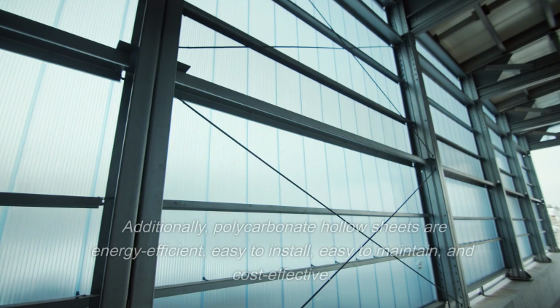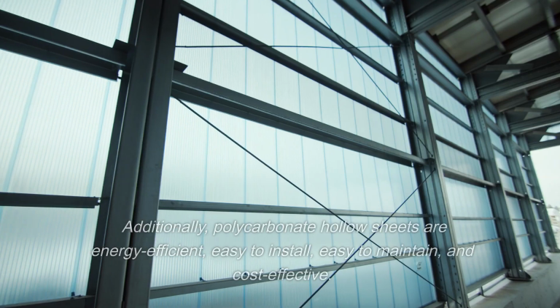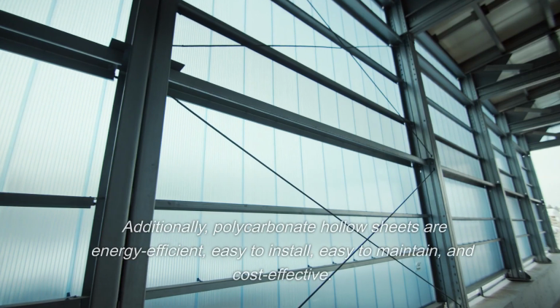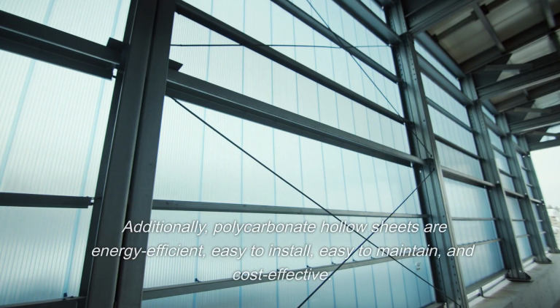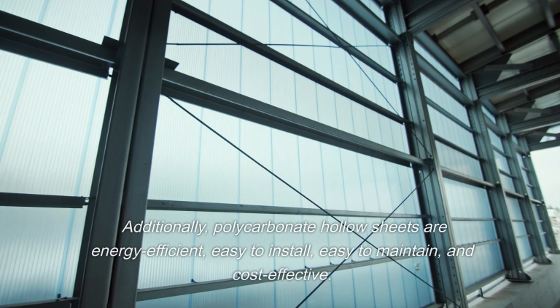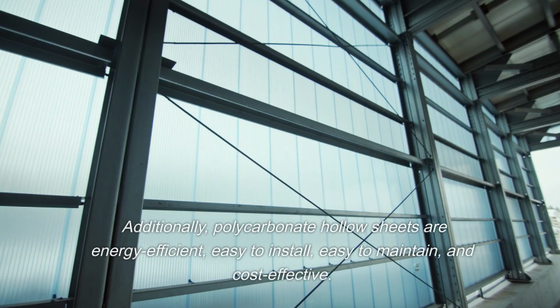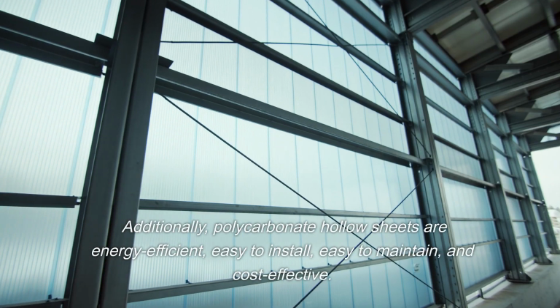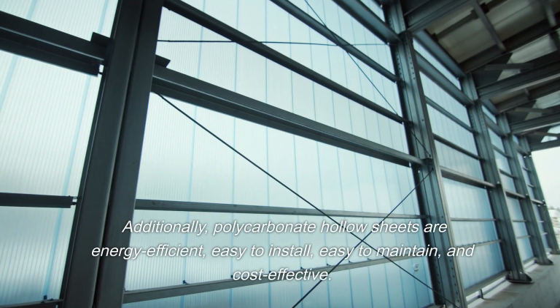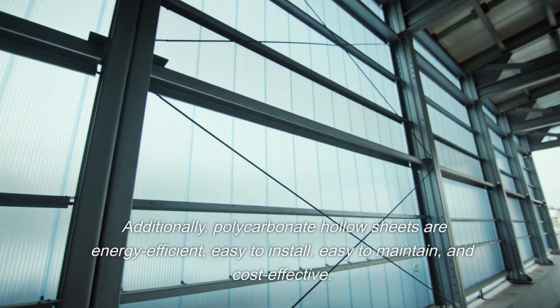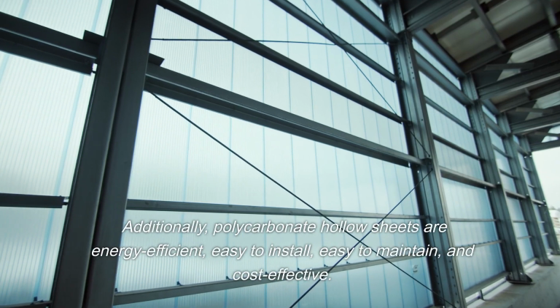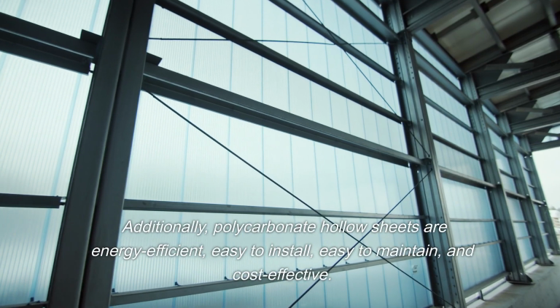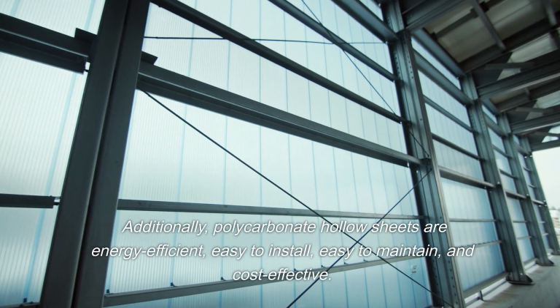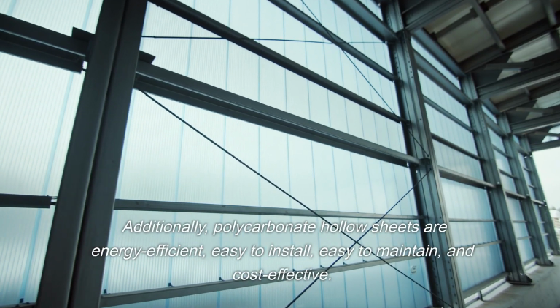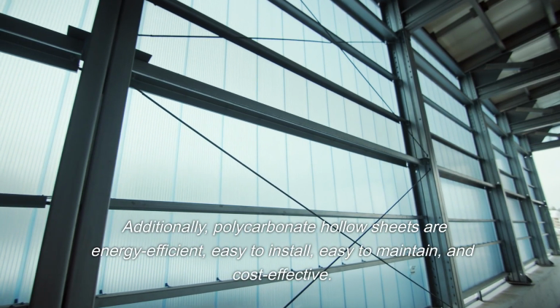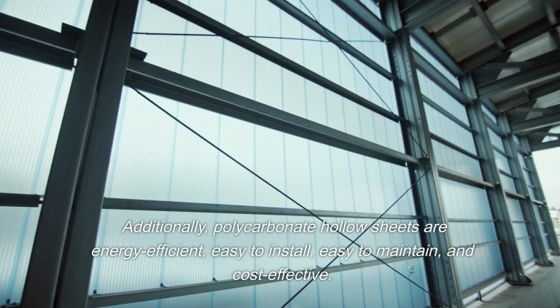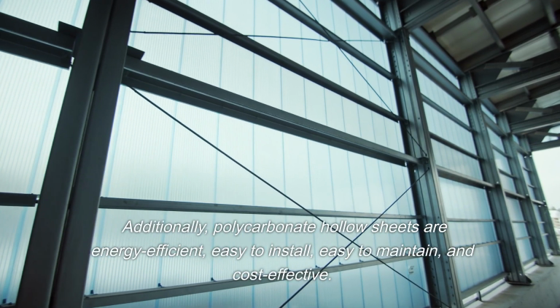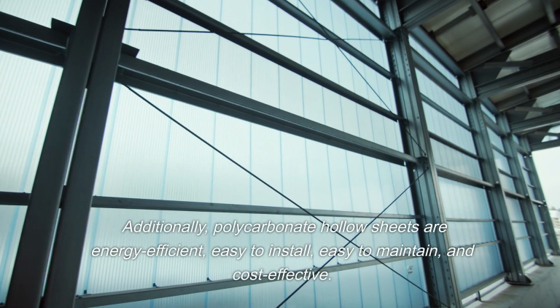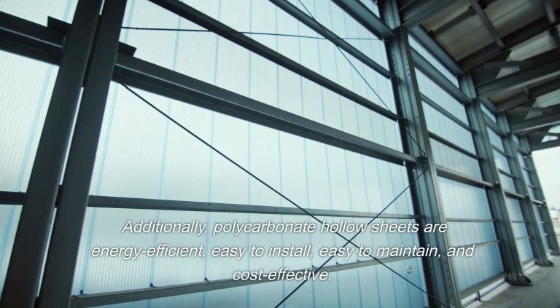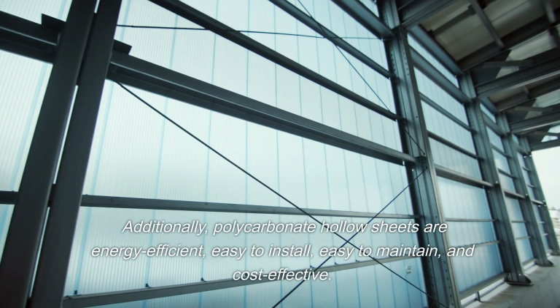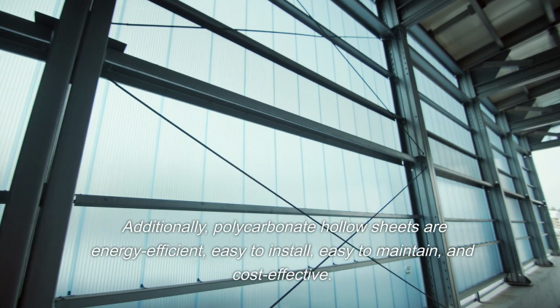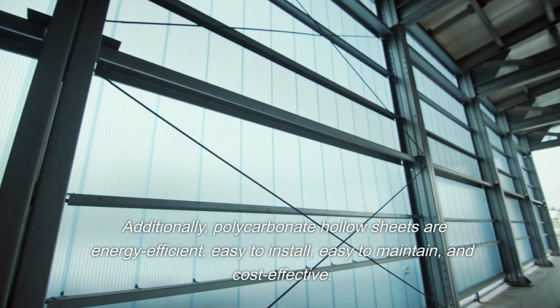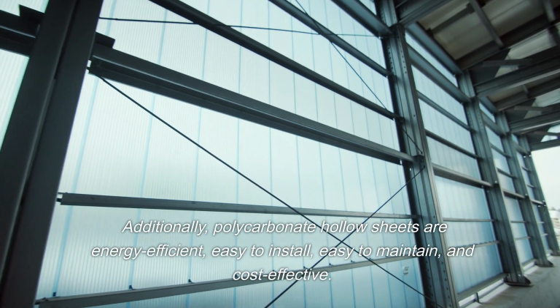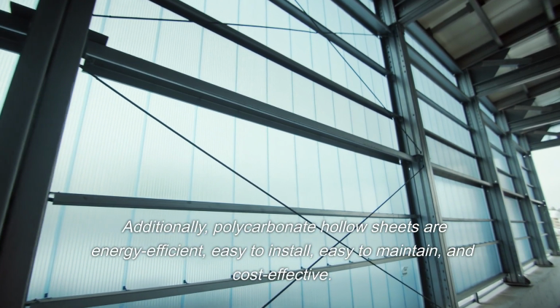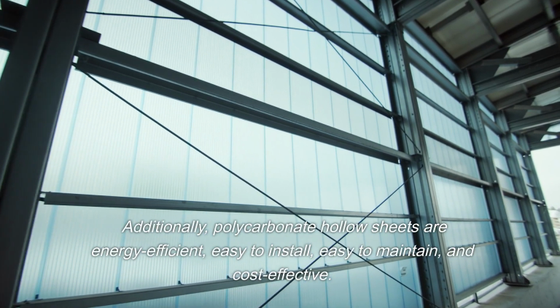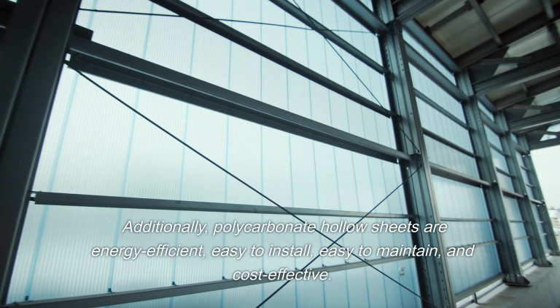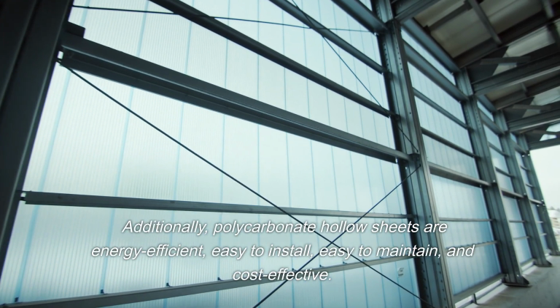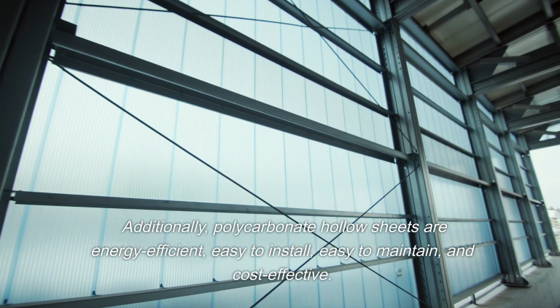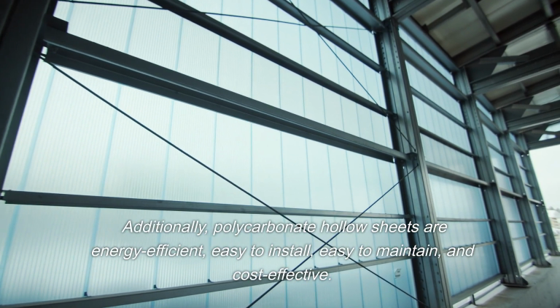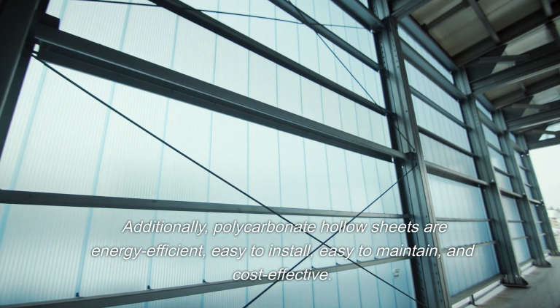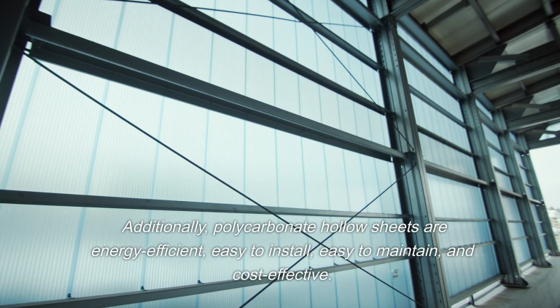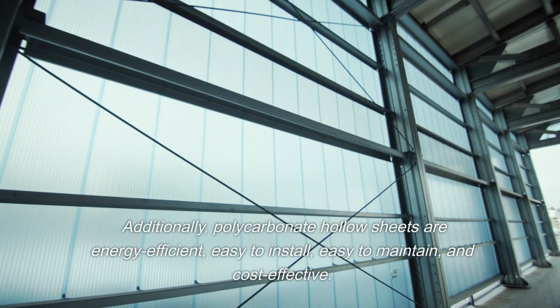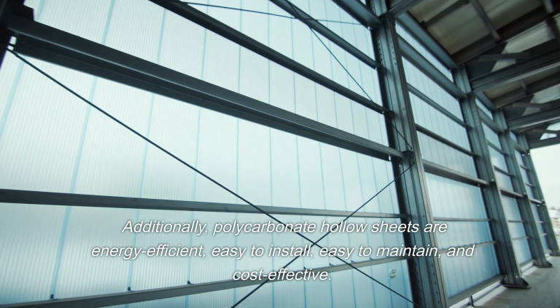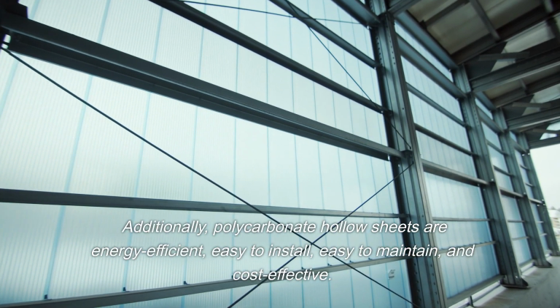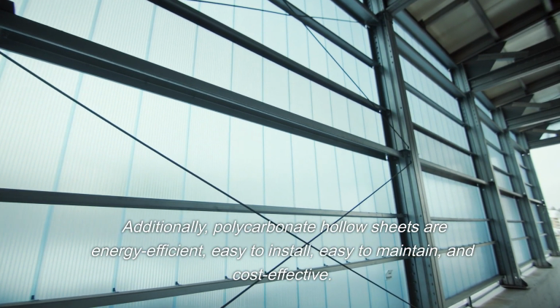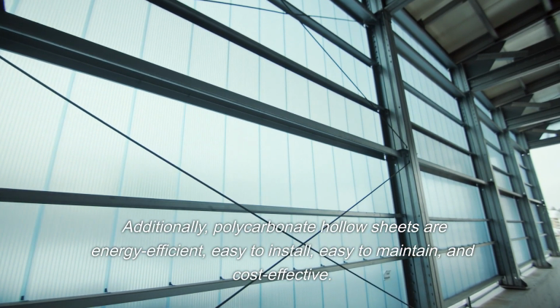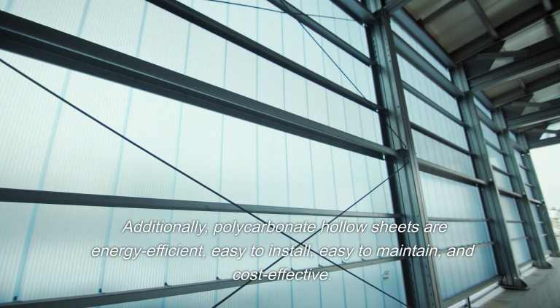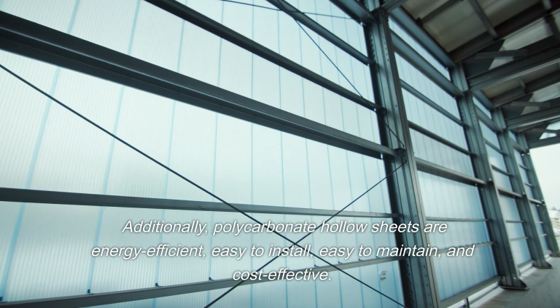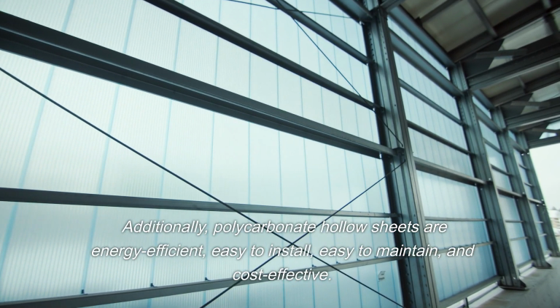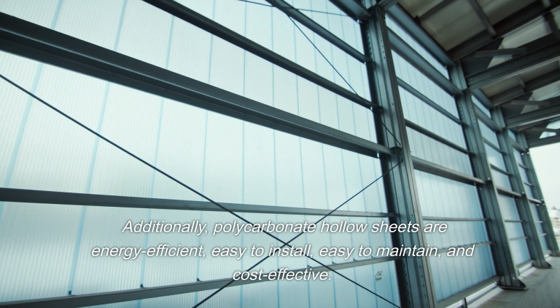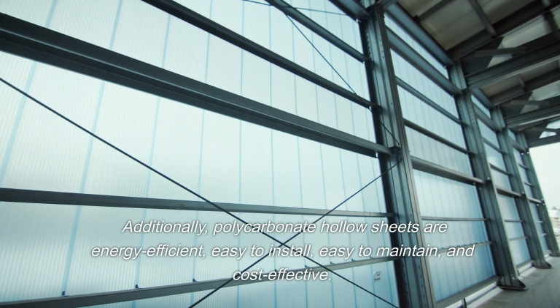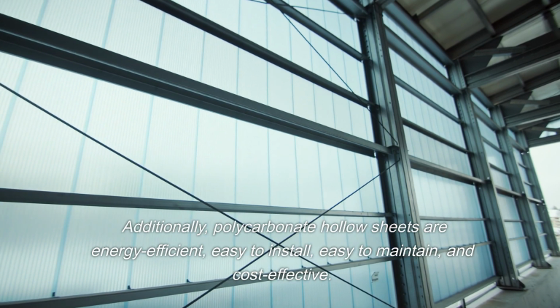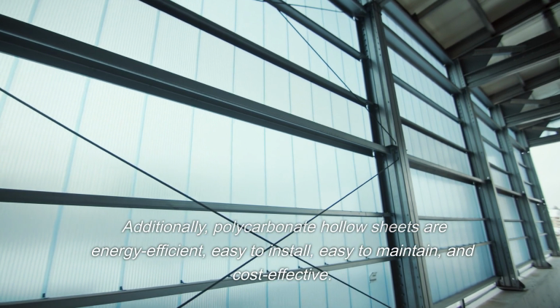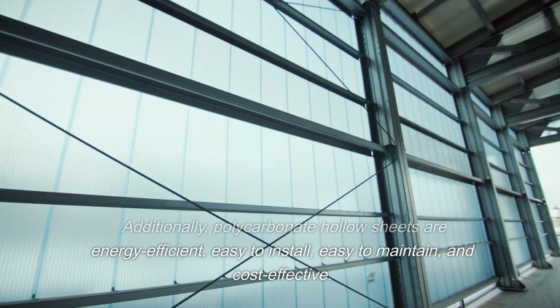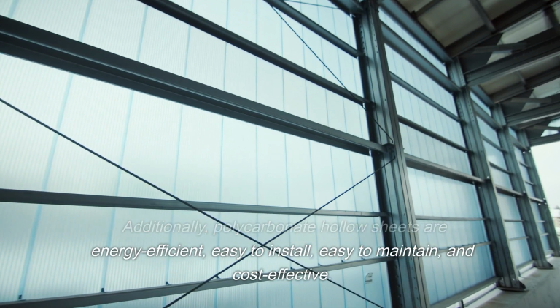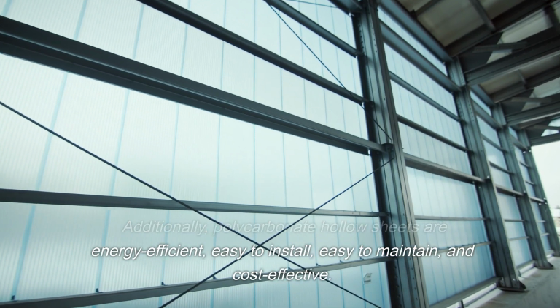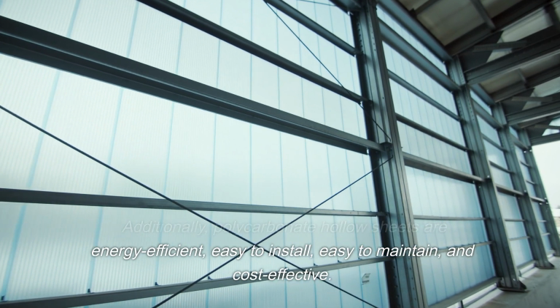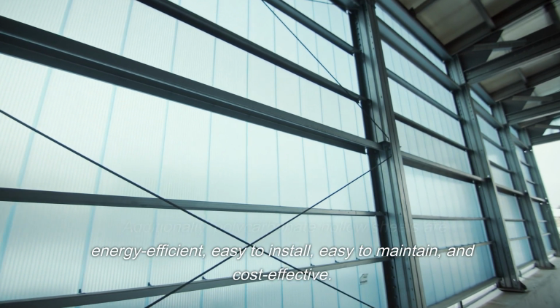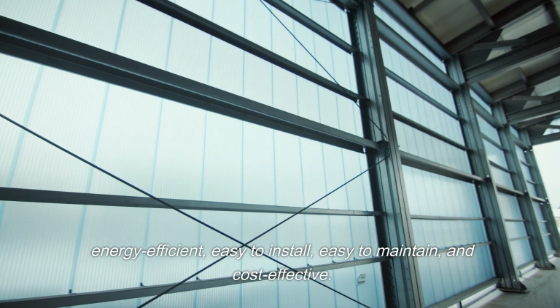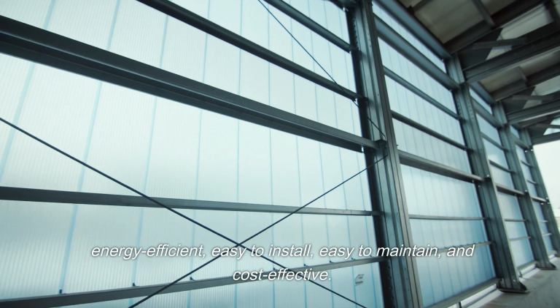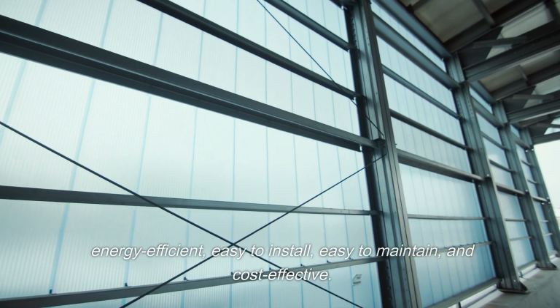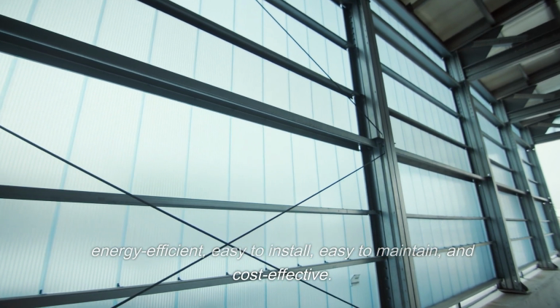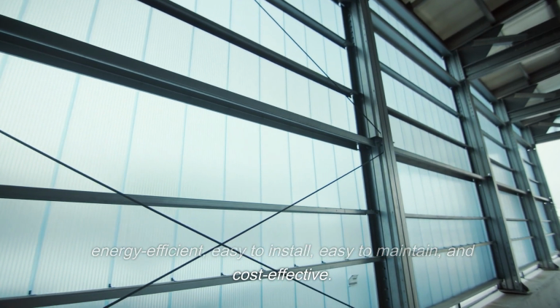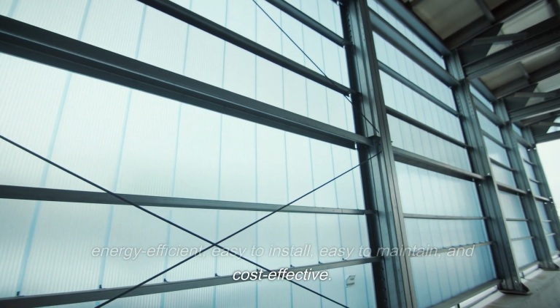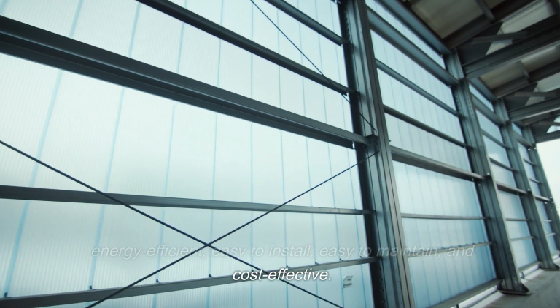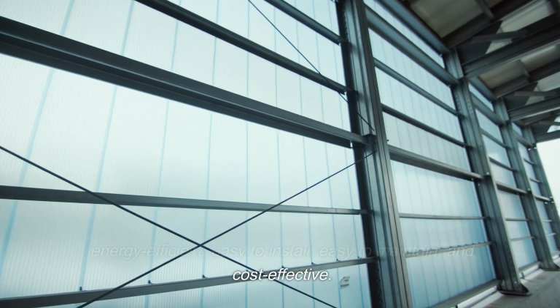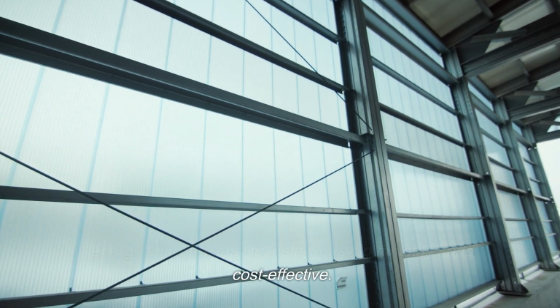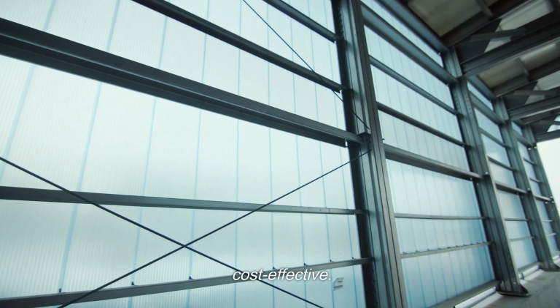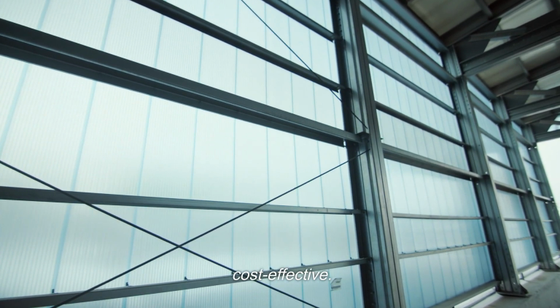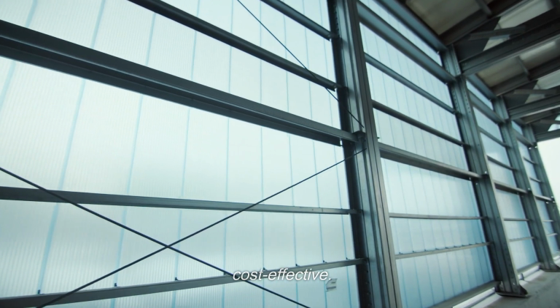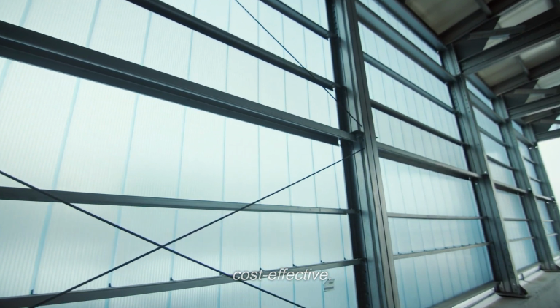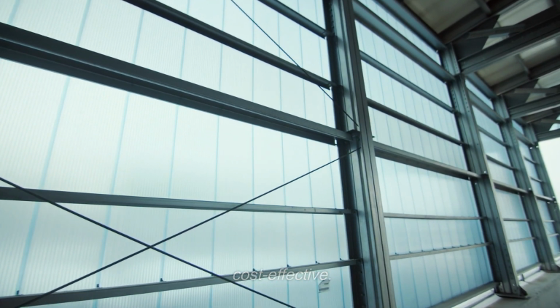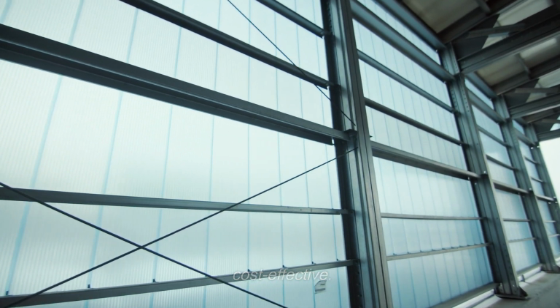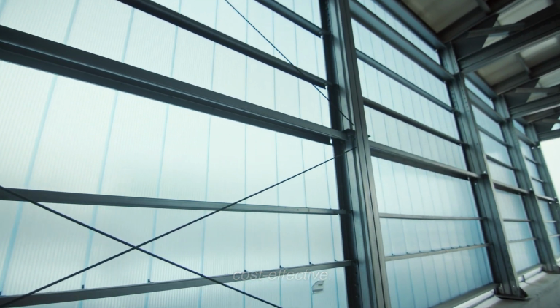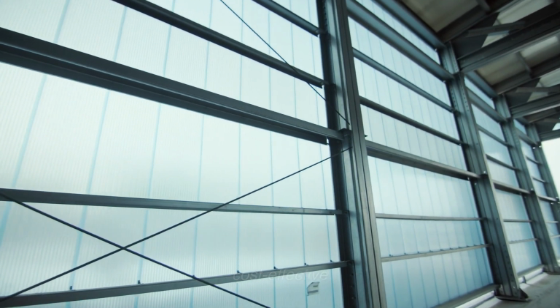Additionally, polycarbonate hollow sheets are energy efficient, easy to install, easy to maintain, and cost-effective.